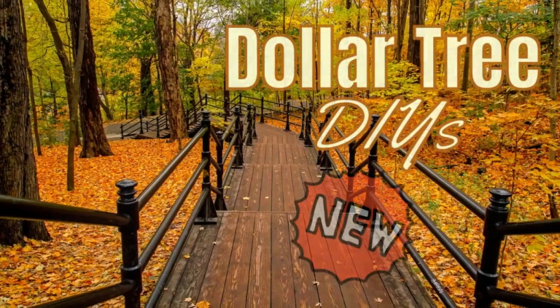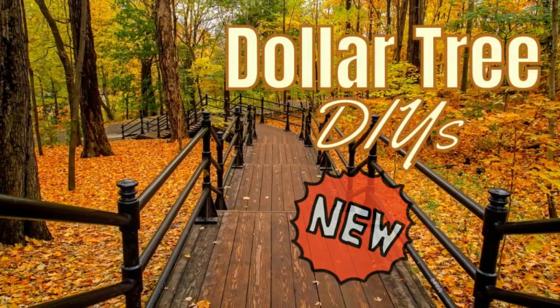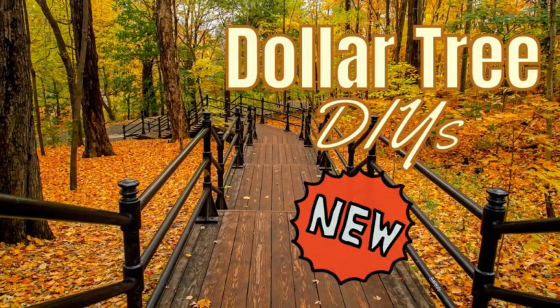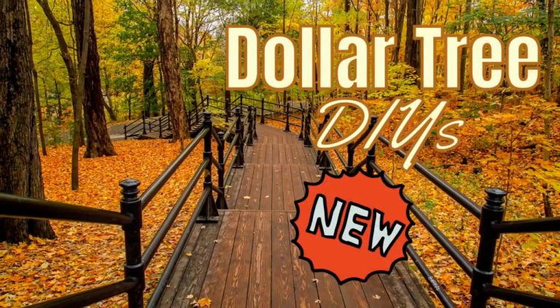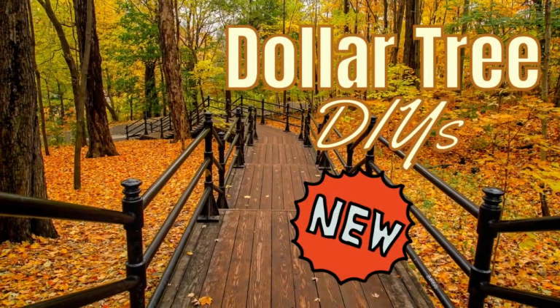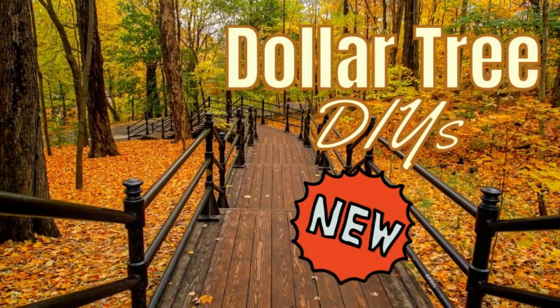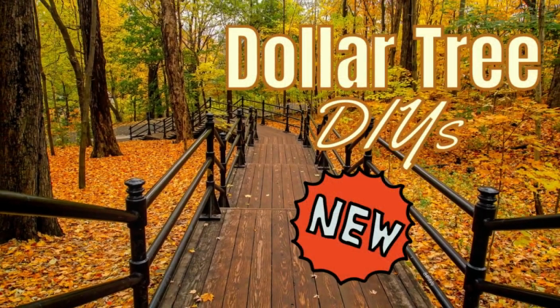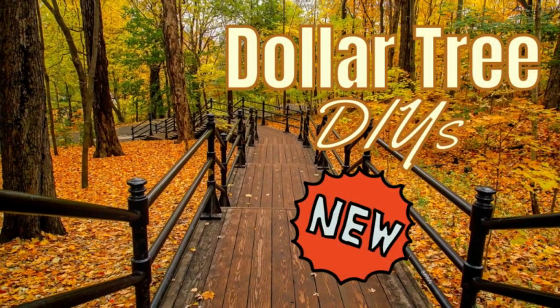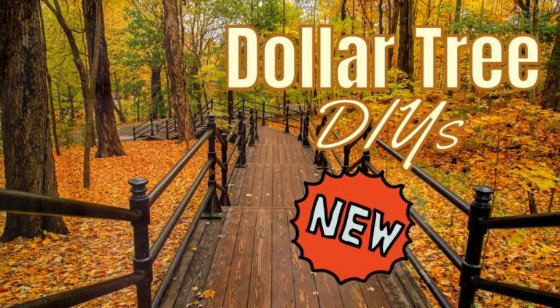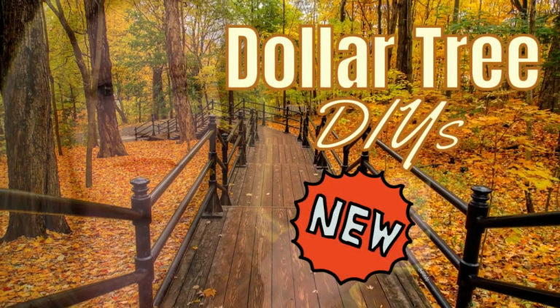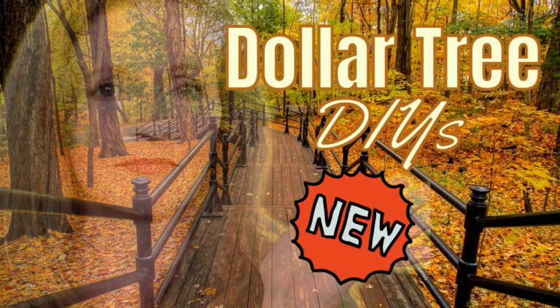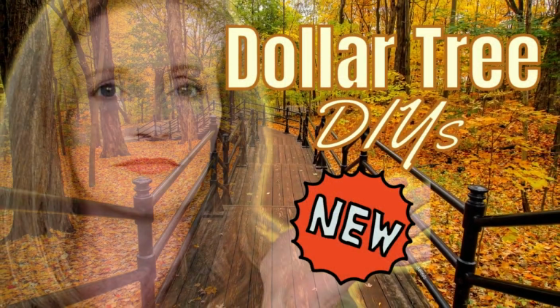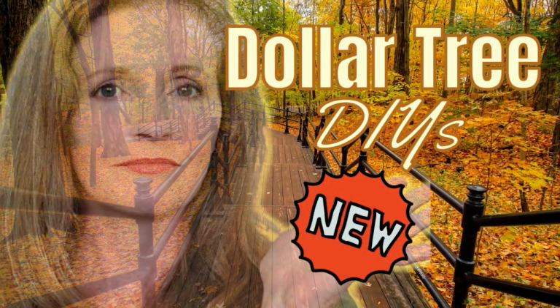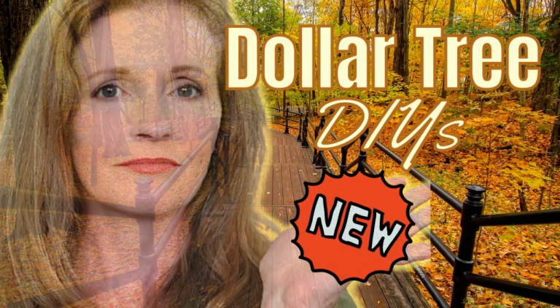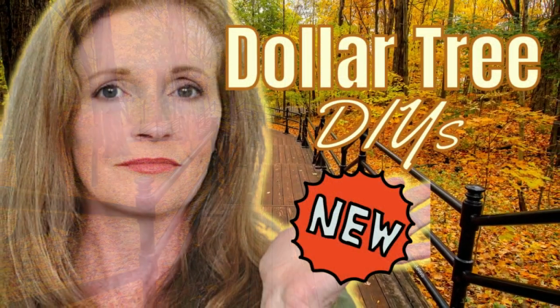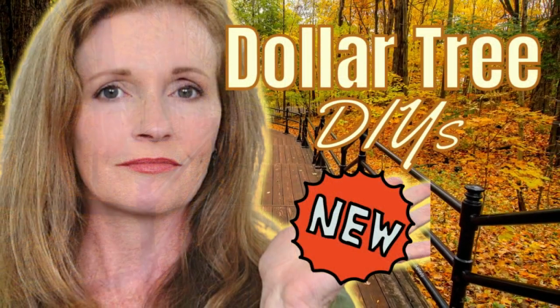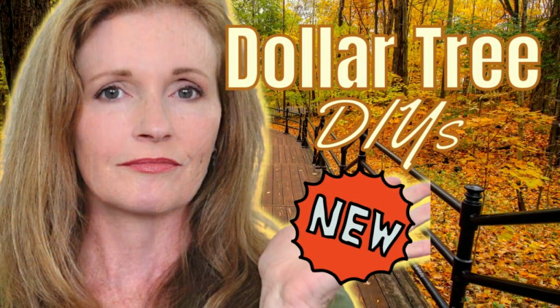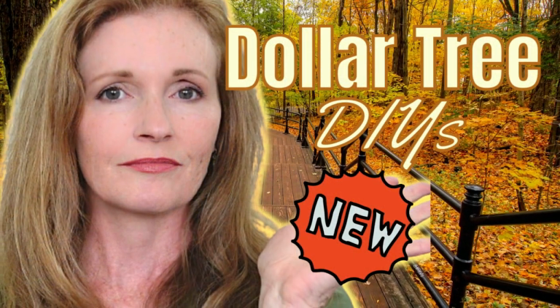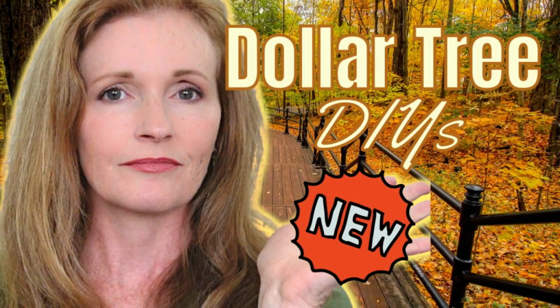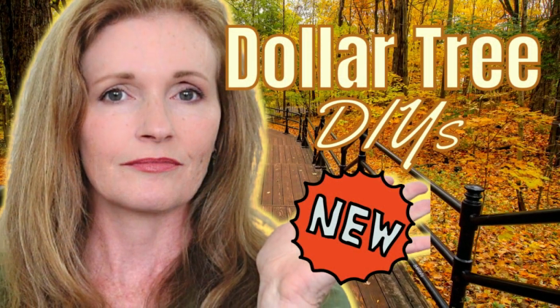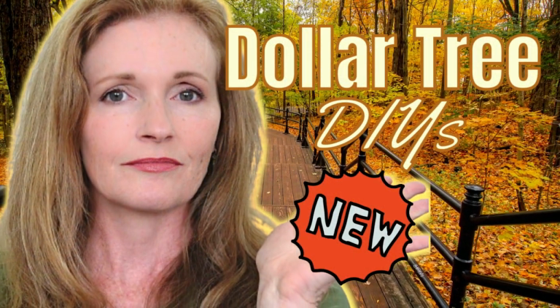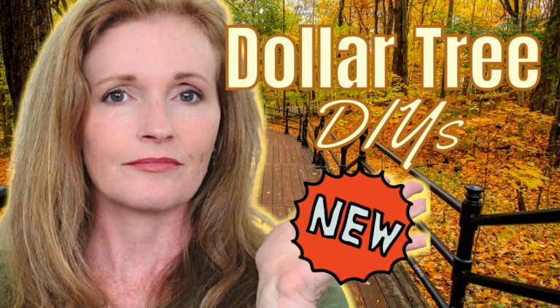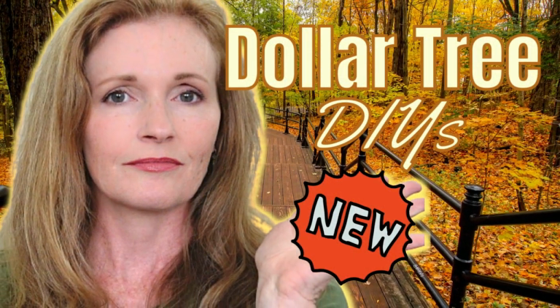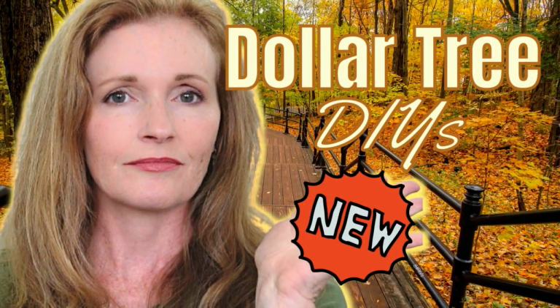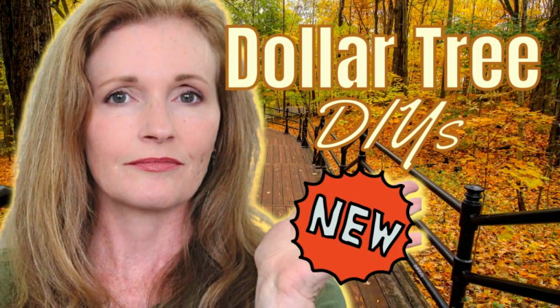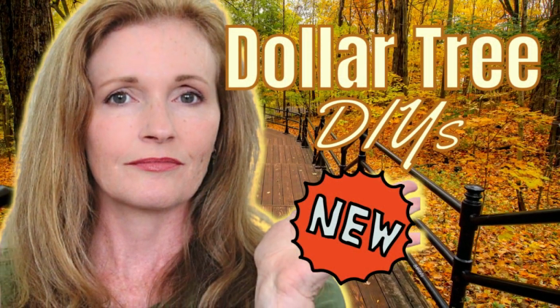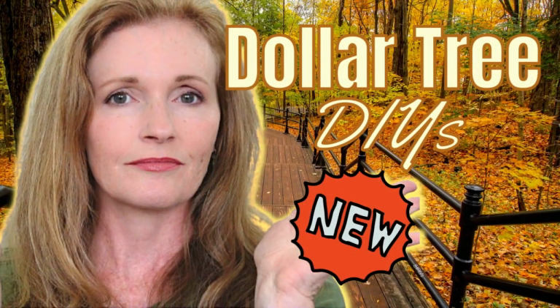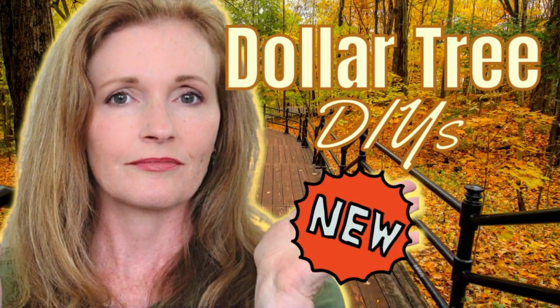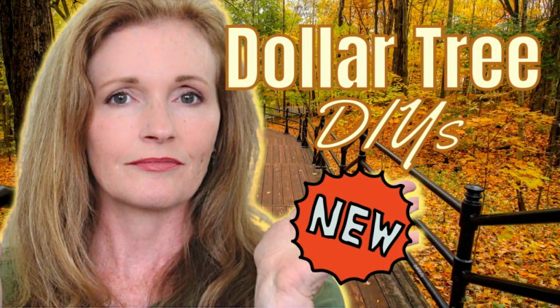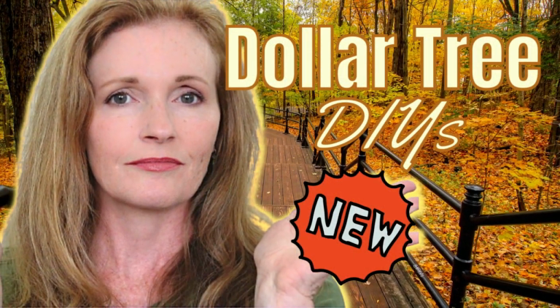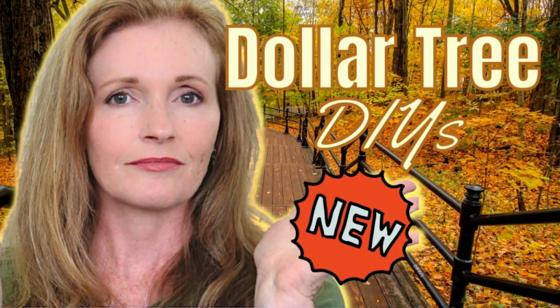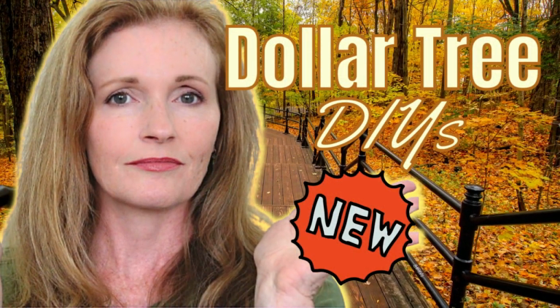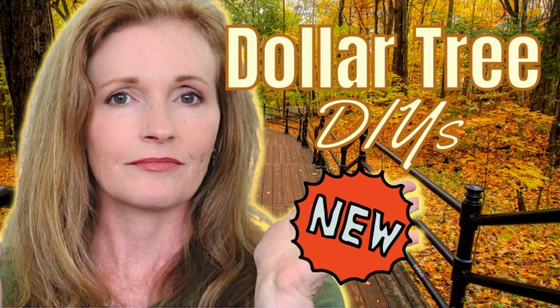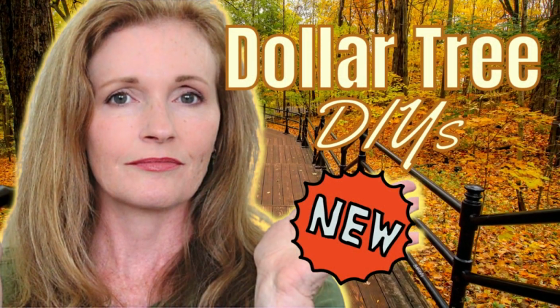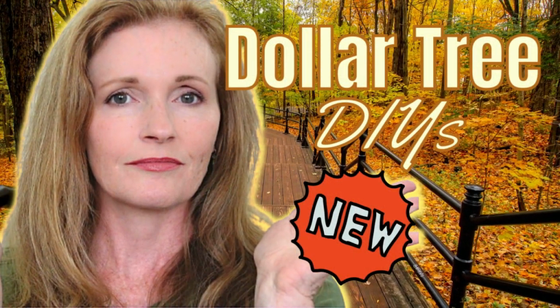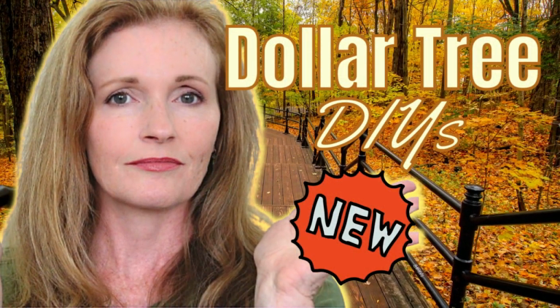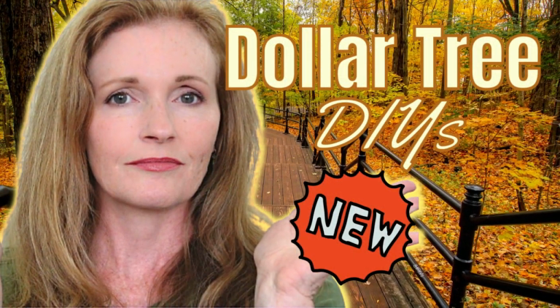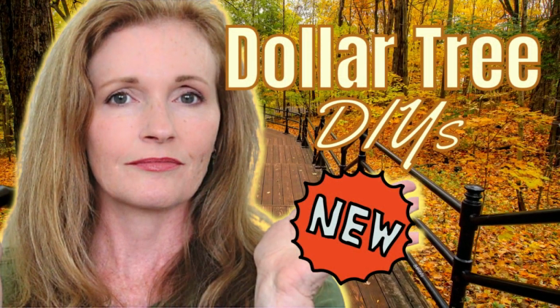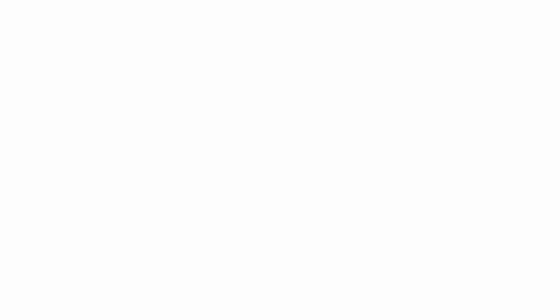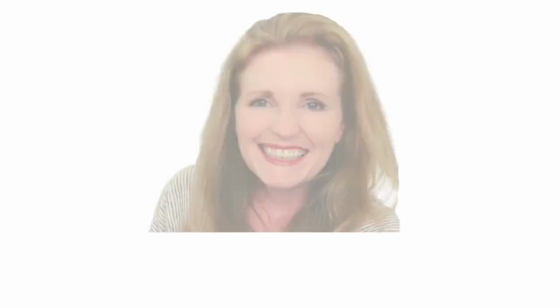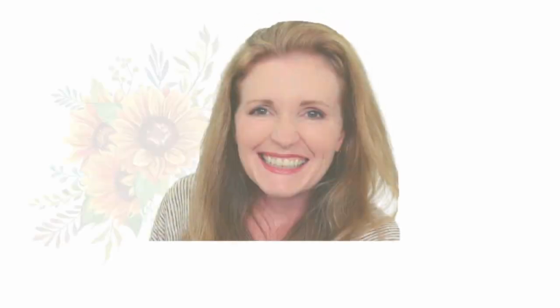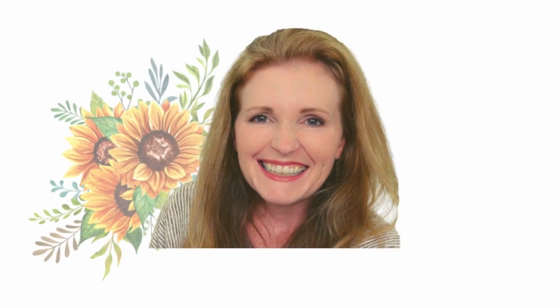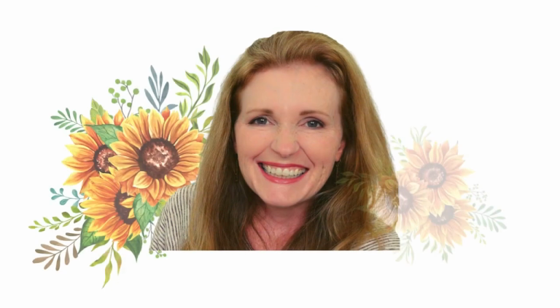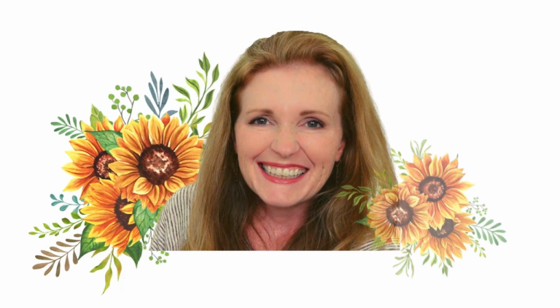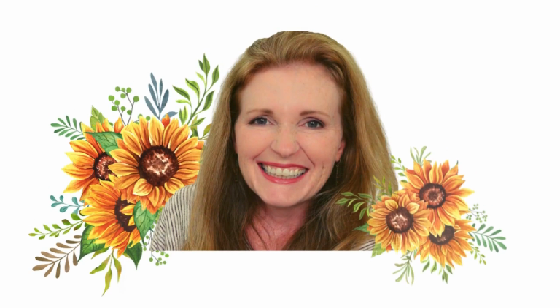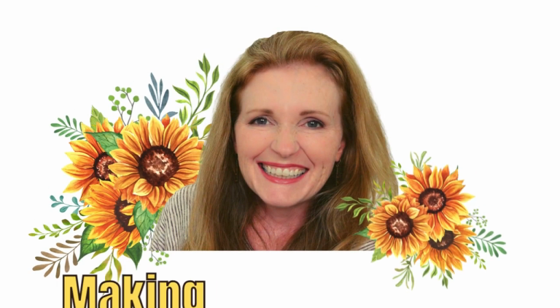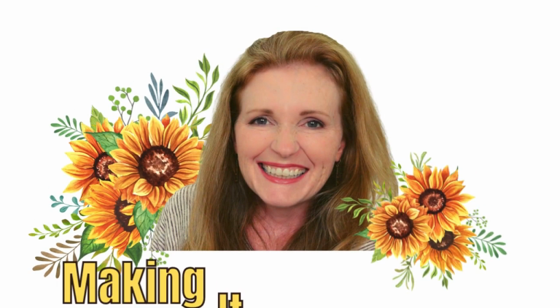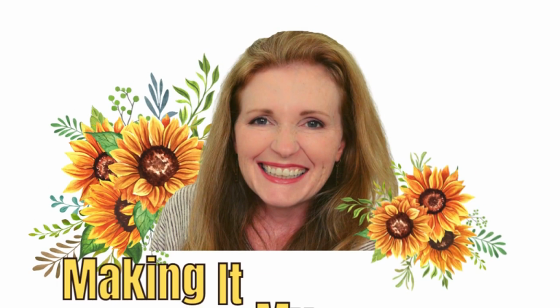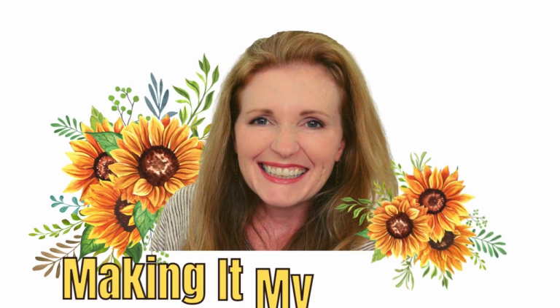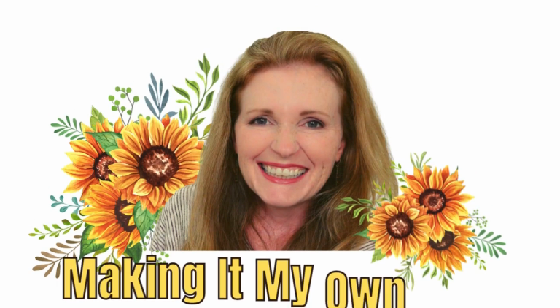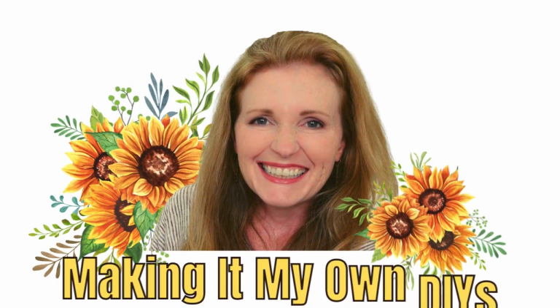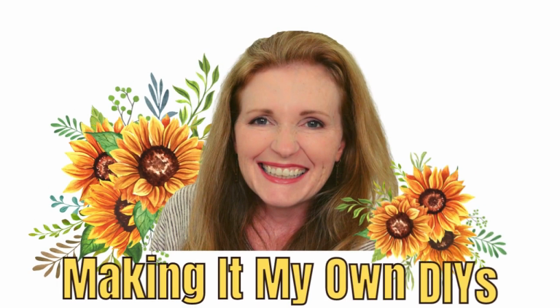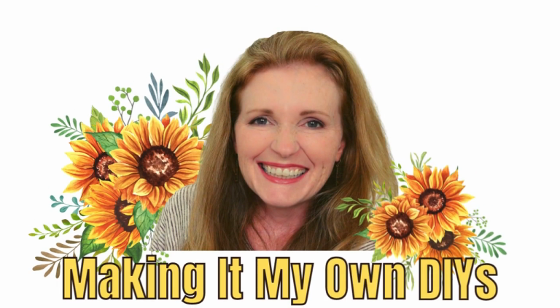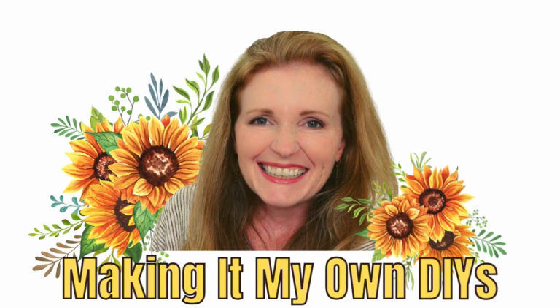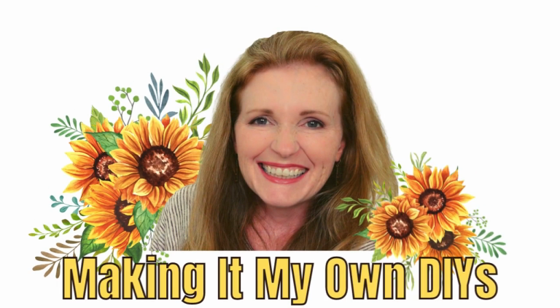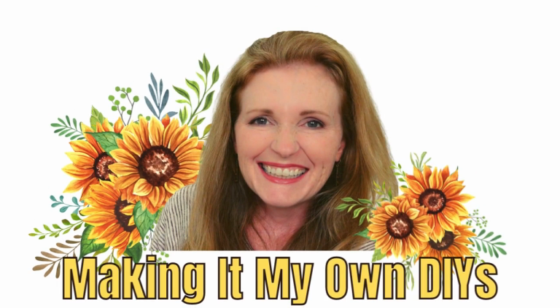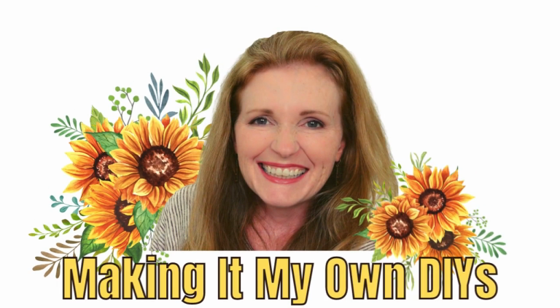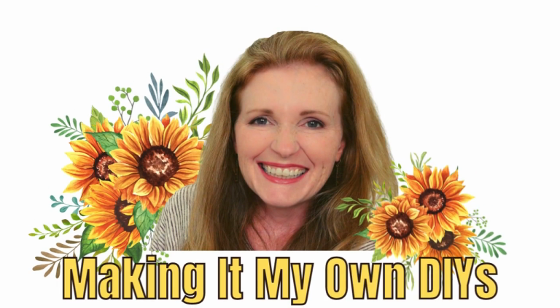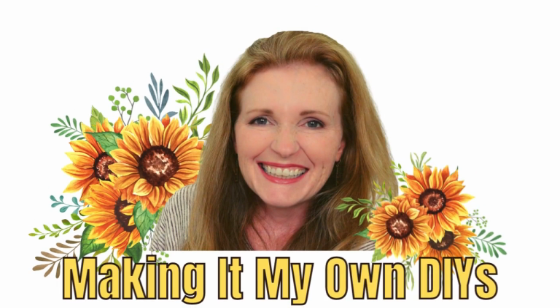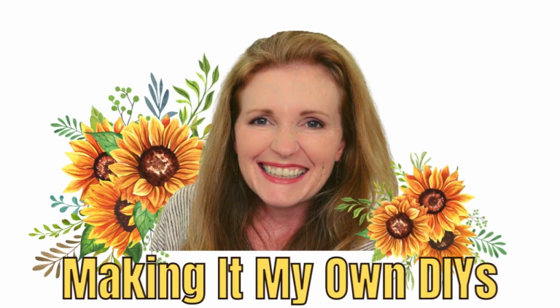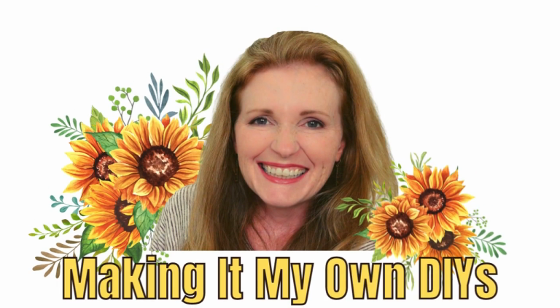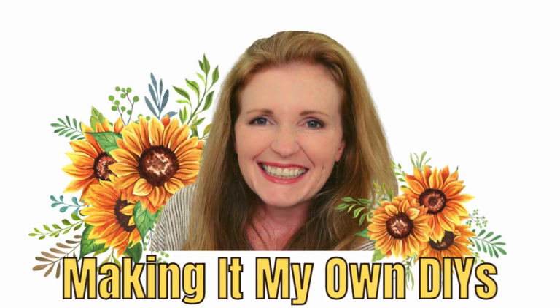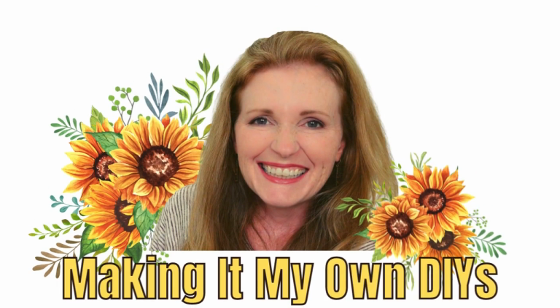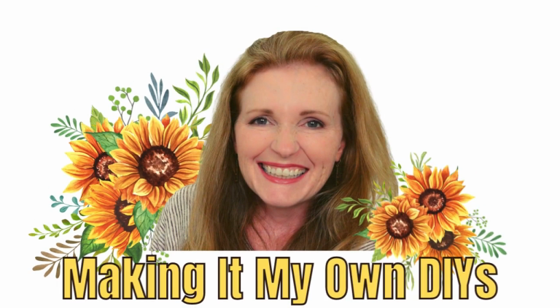Today I've got some beautiful Dollar Tree DIYs. I'm Brandy and this is Making It My Own DIYs.